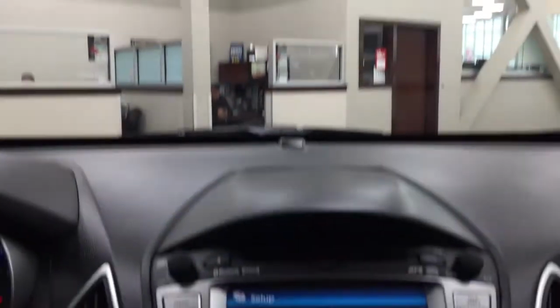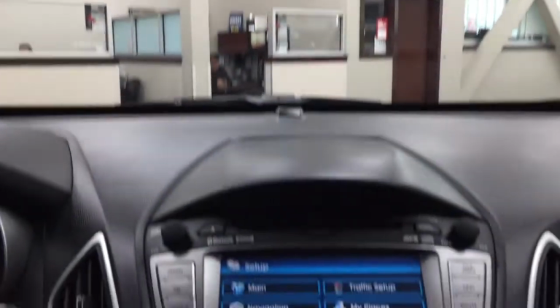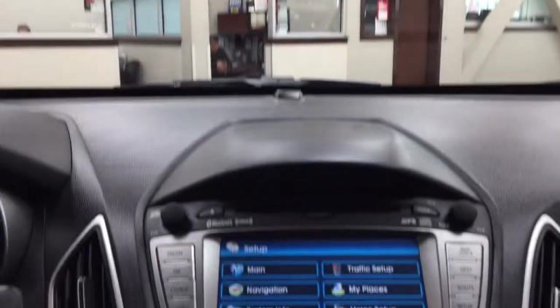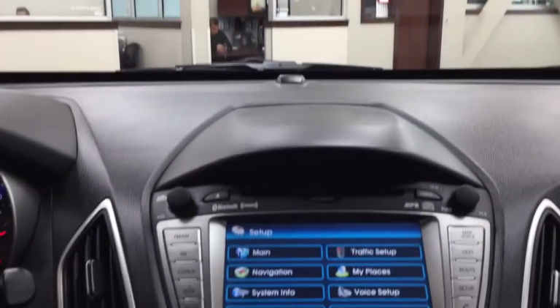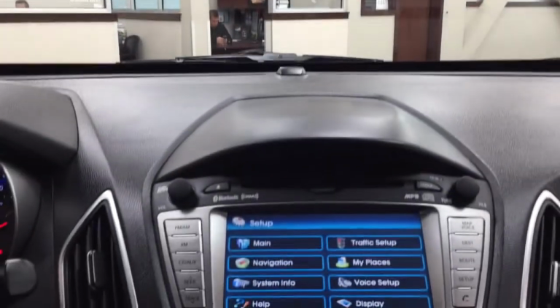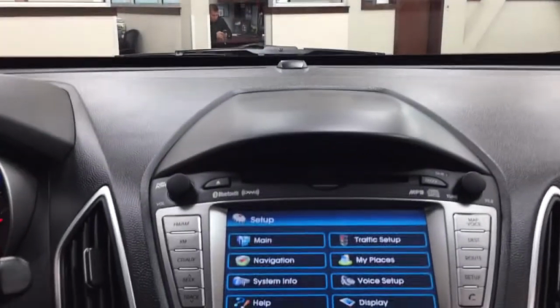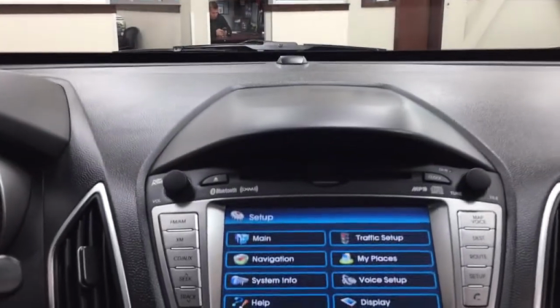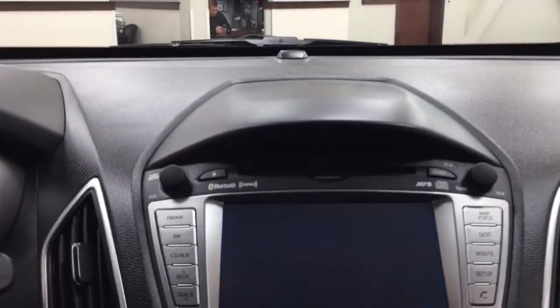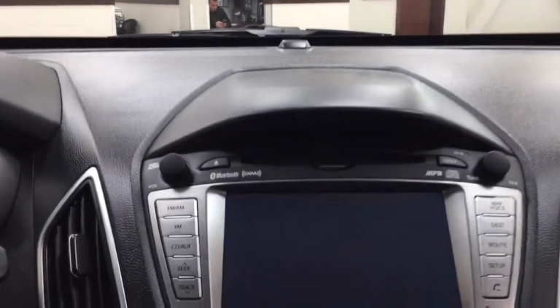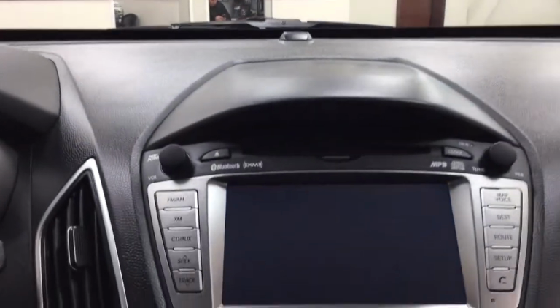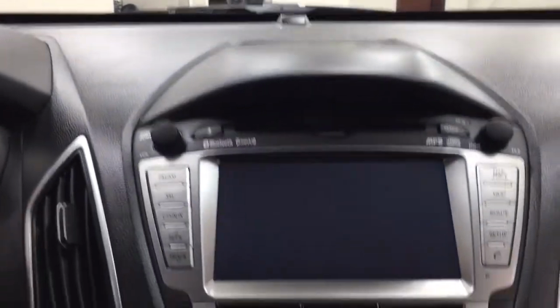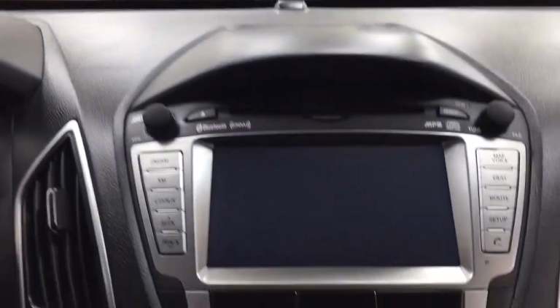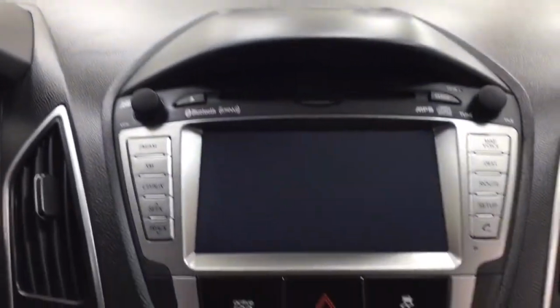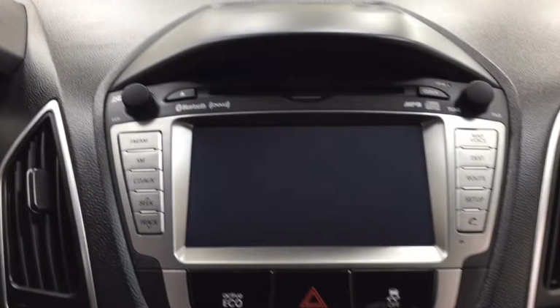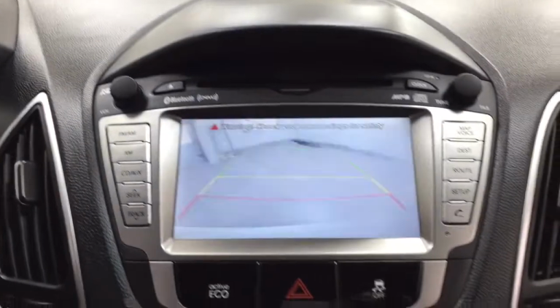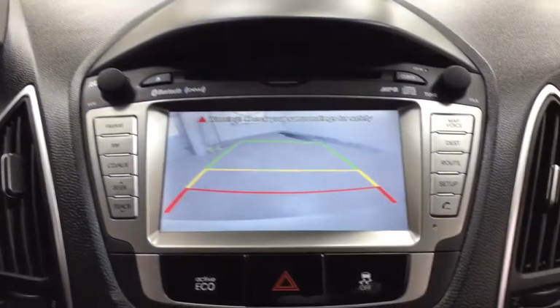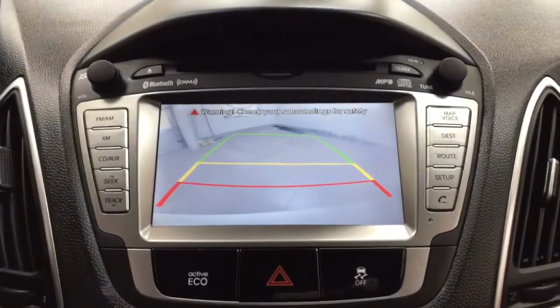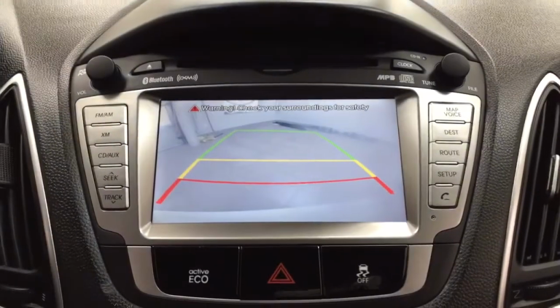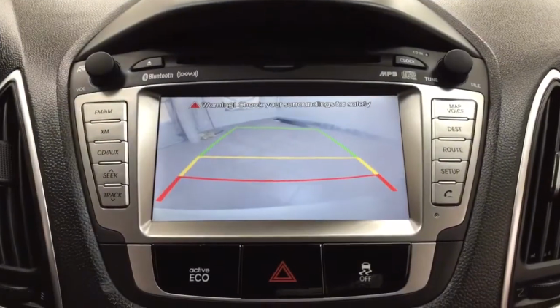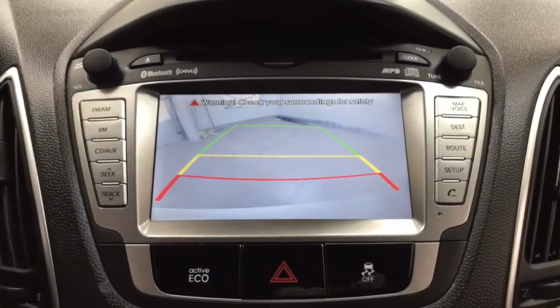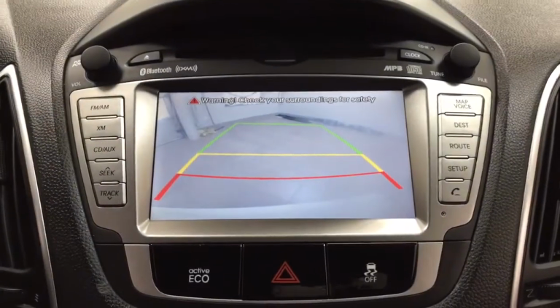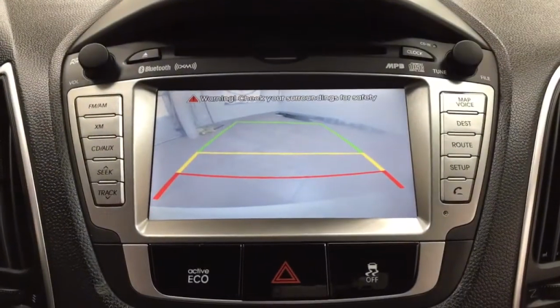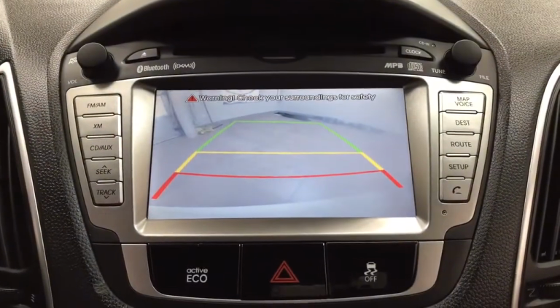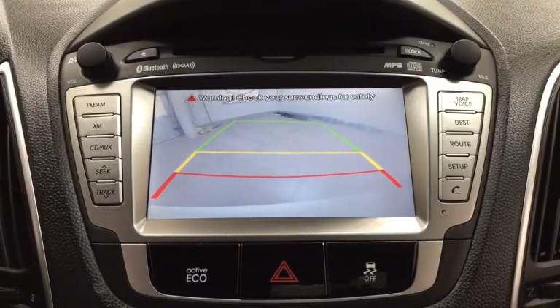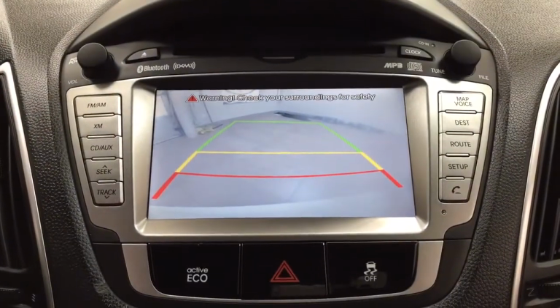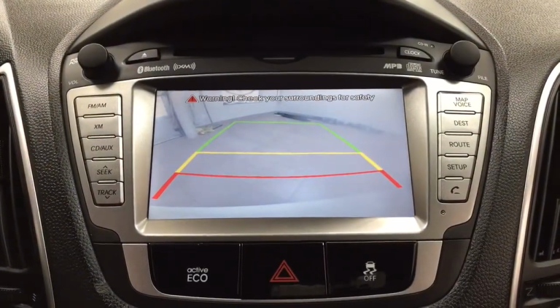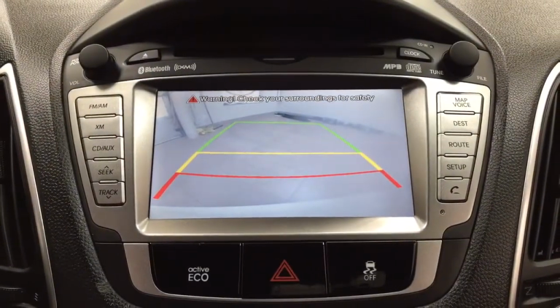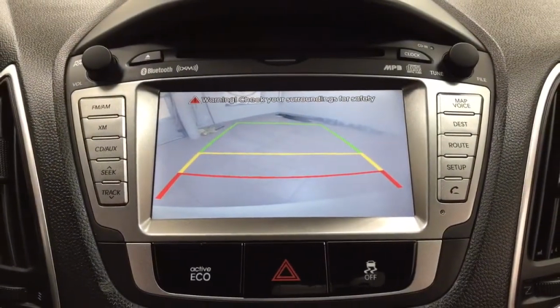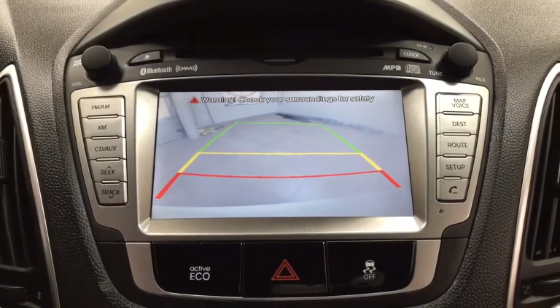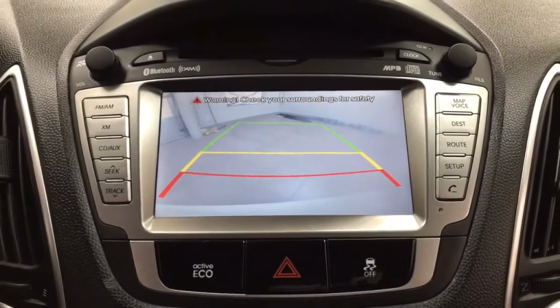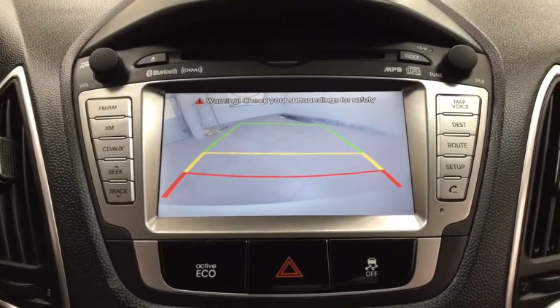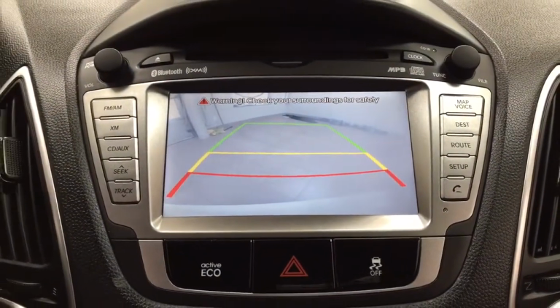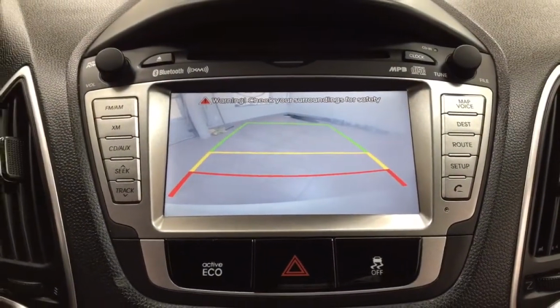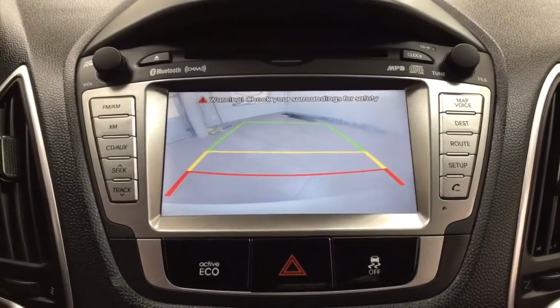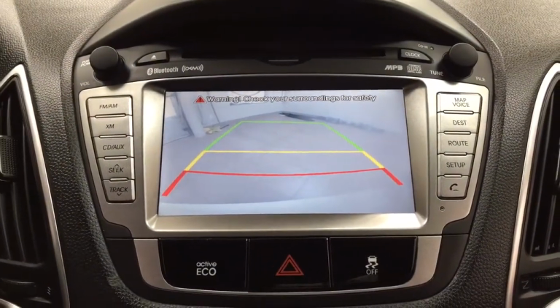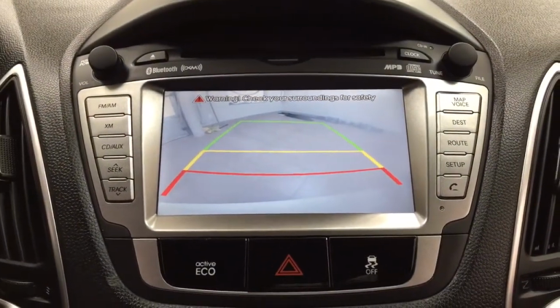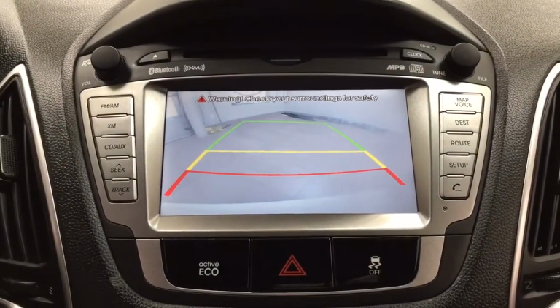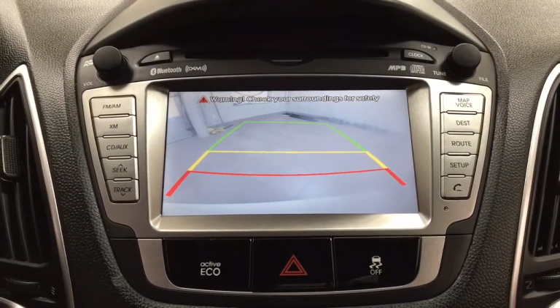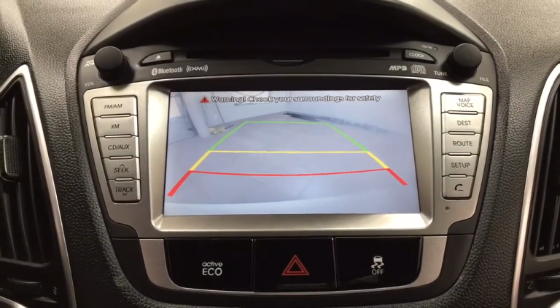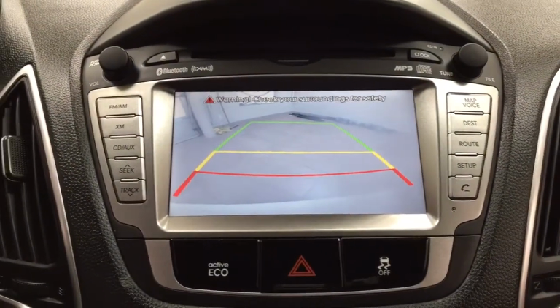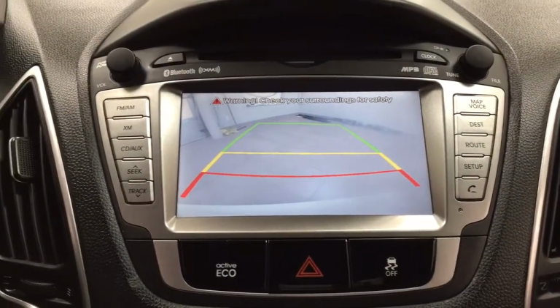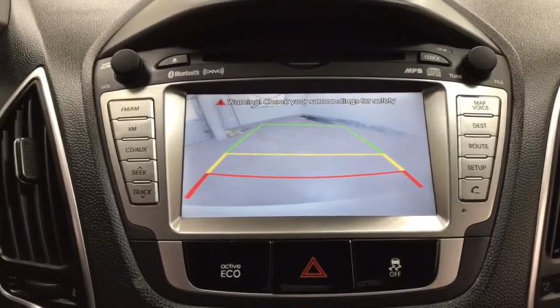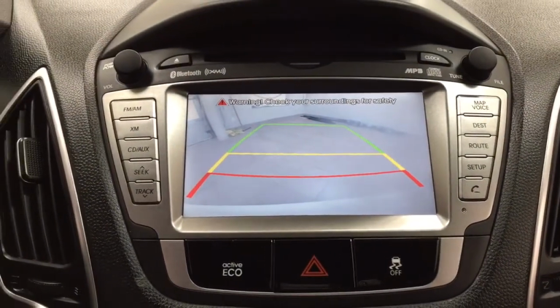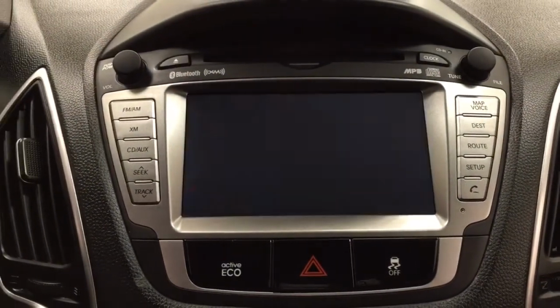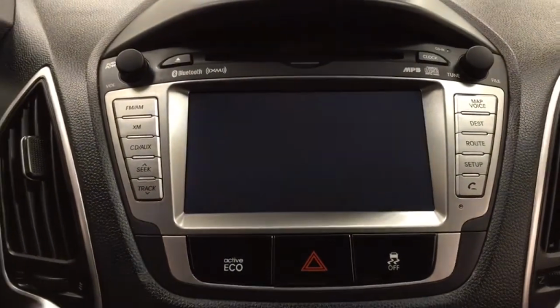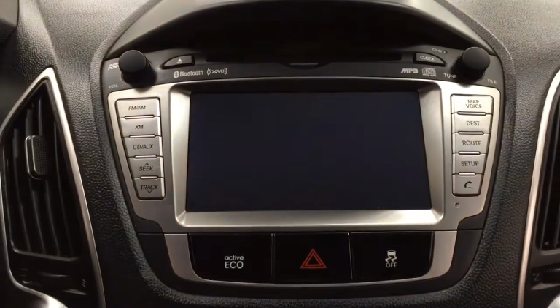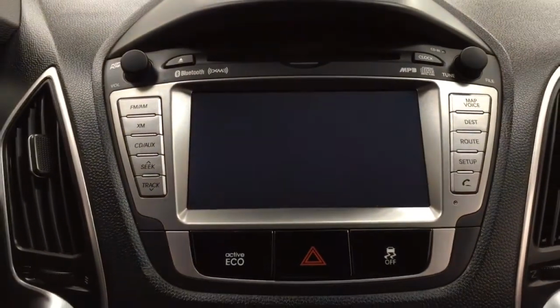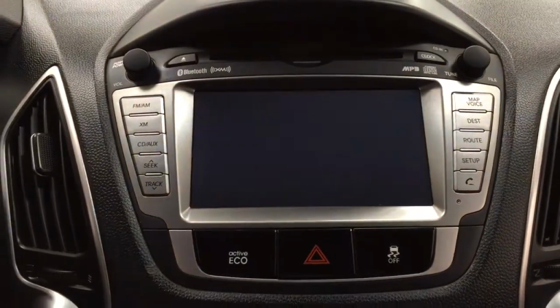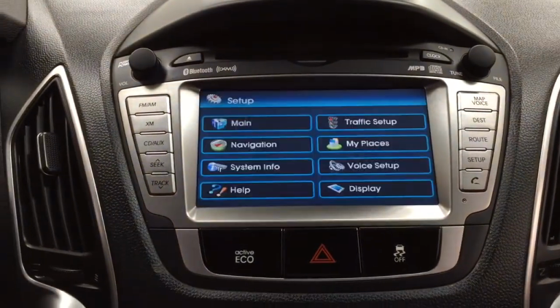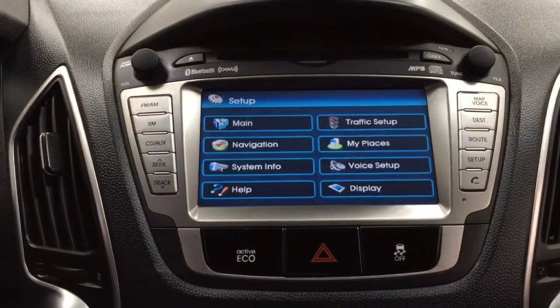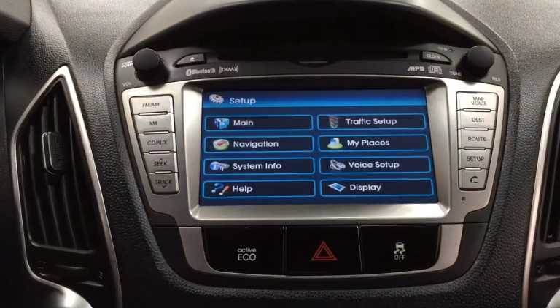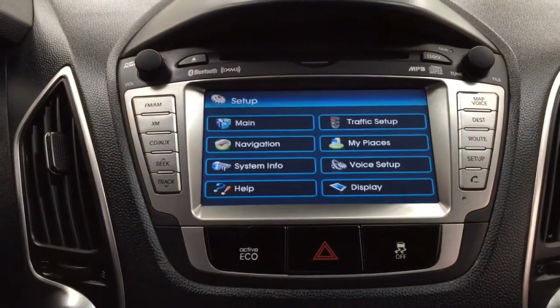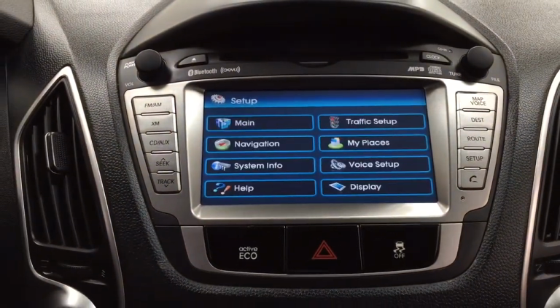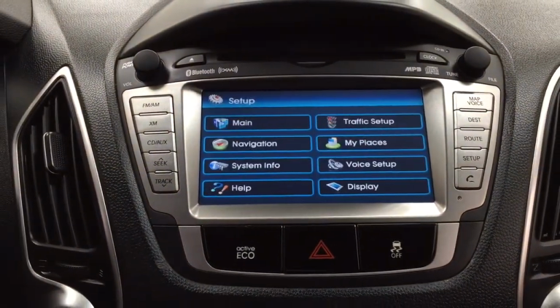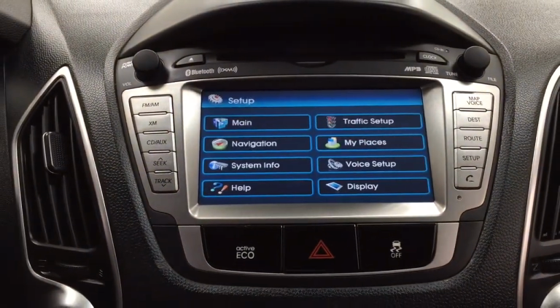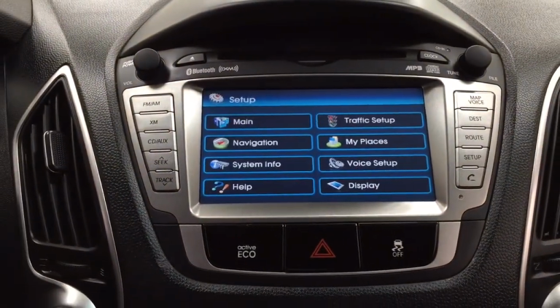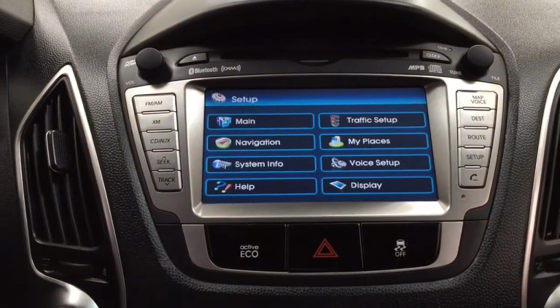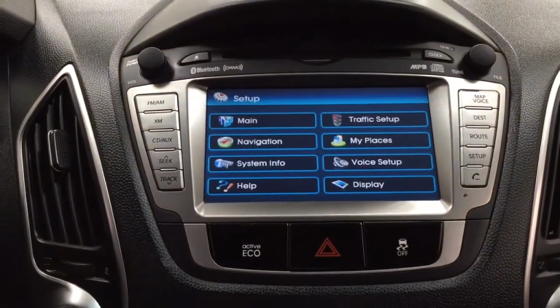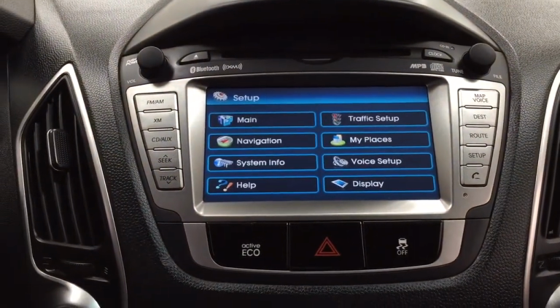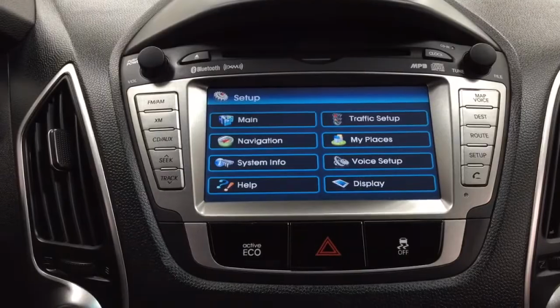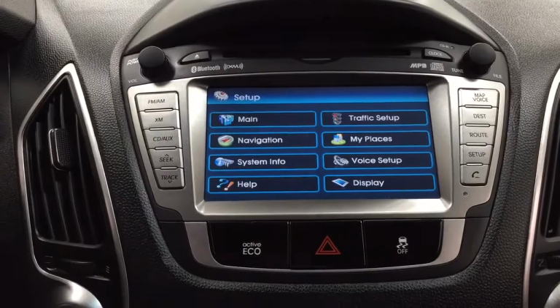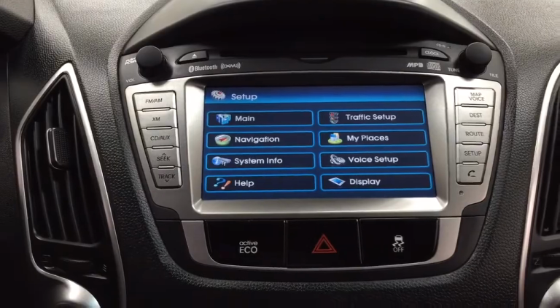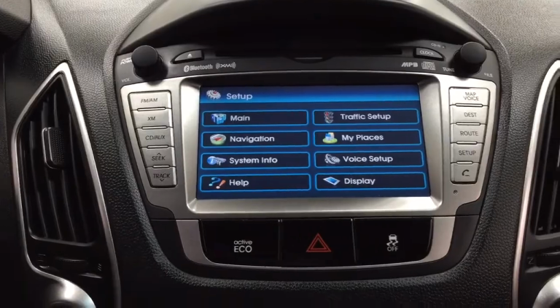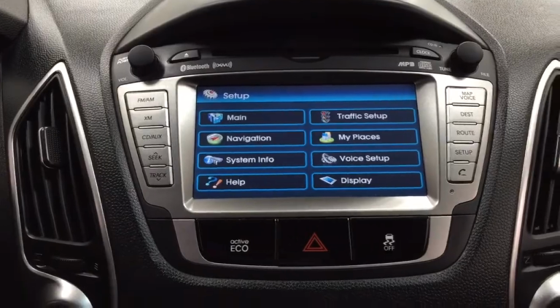Taking a closer look at the backup camera, you can see those nice guiding lines on there, making things much easier when you're backing into a stall.